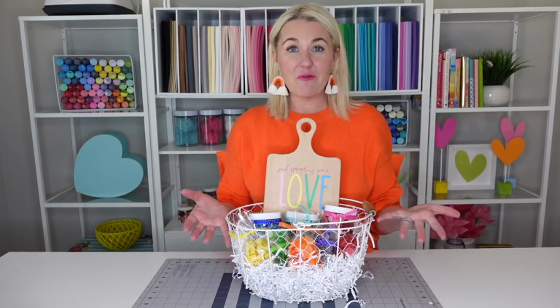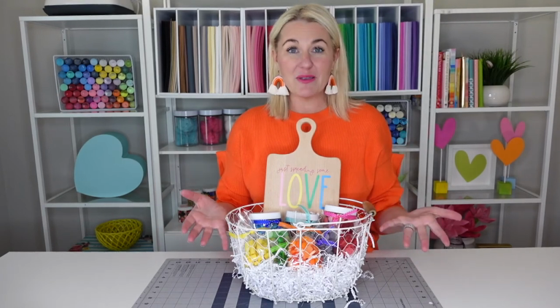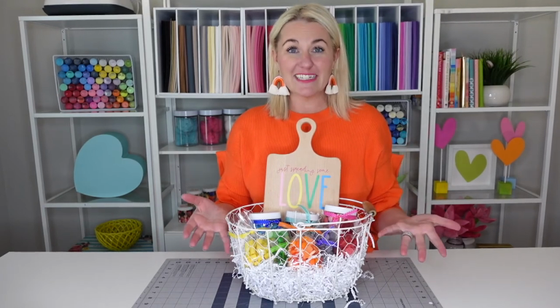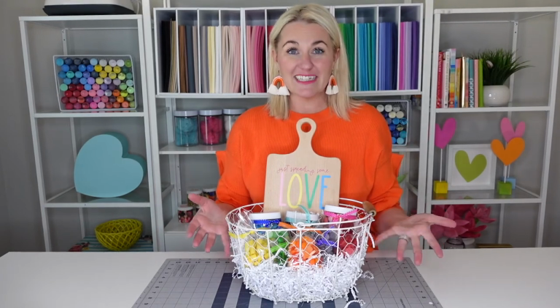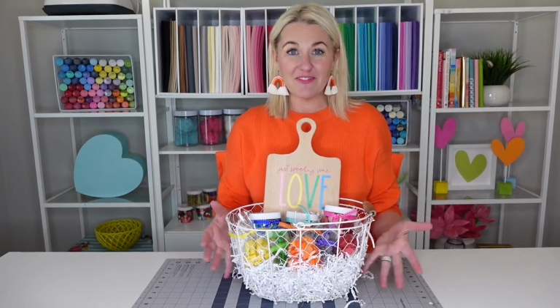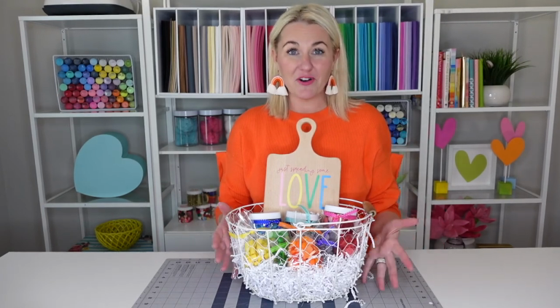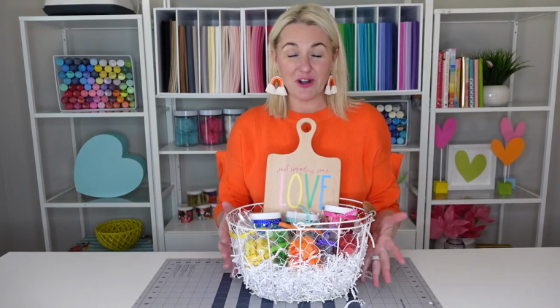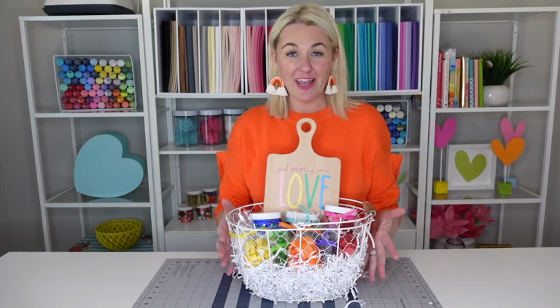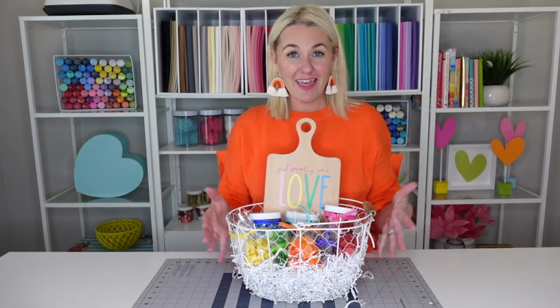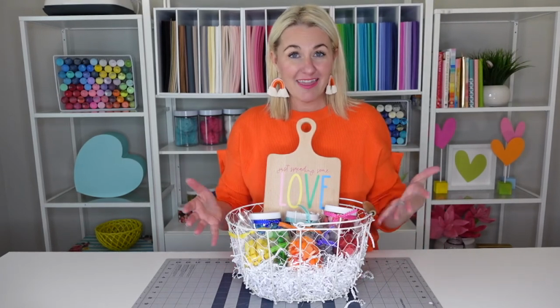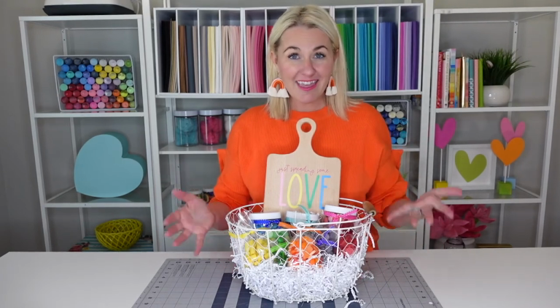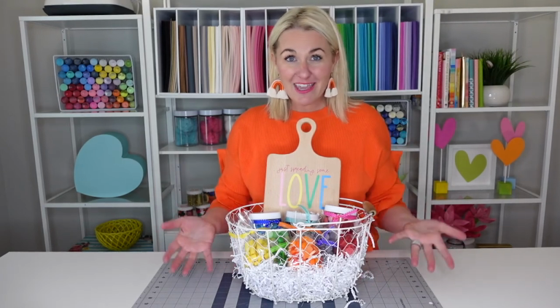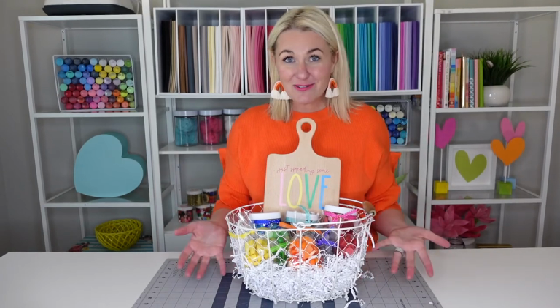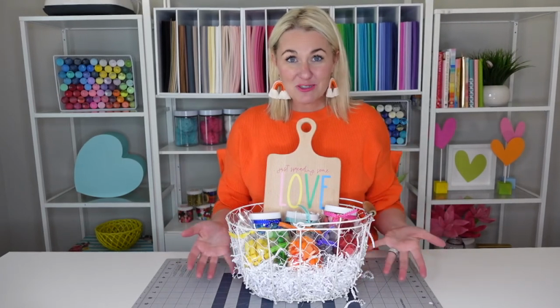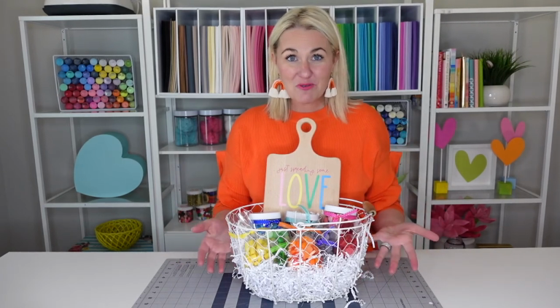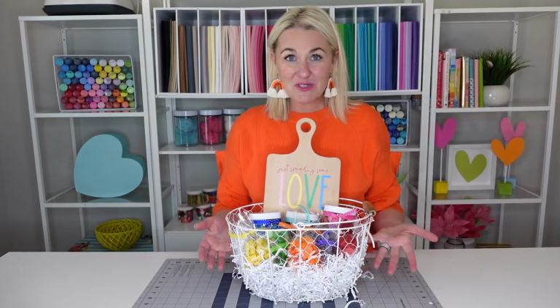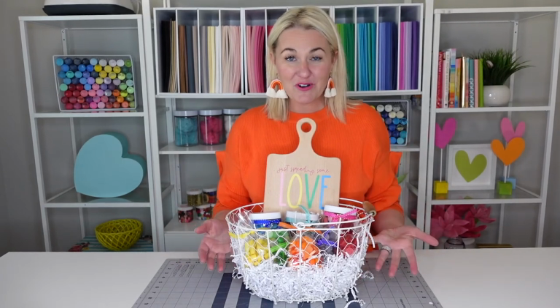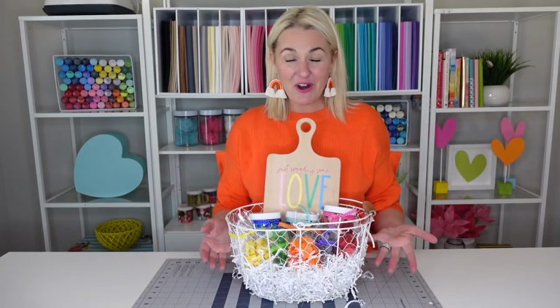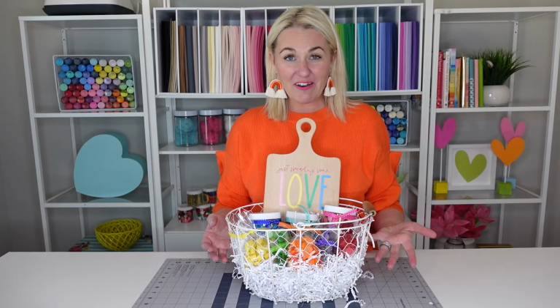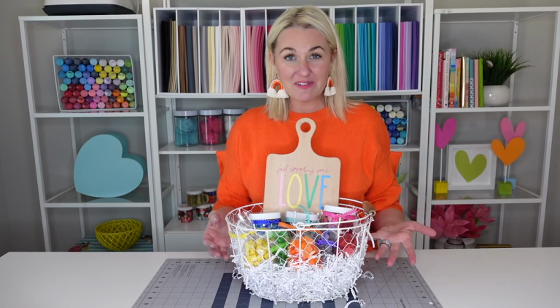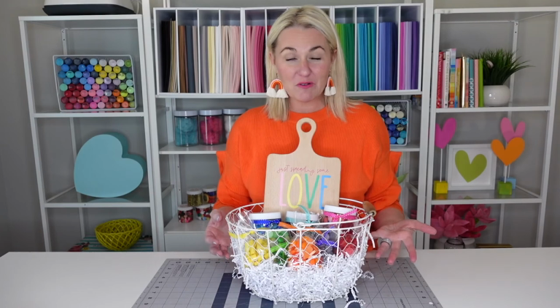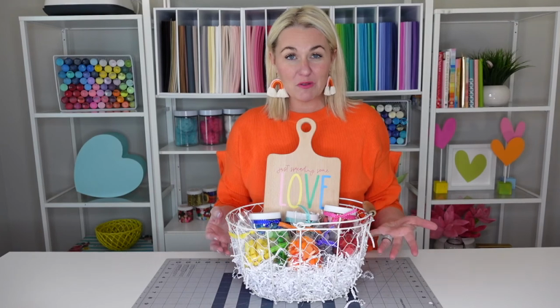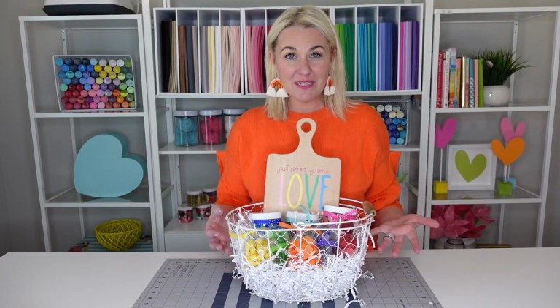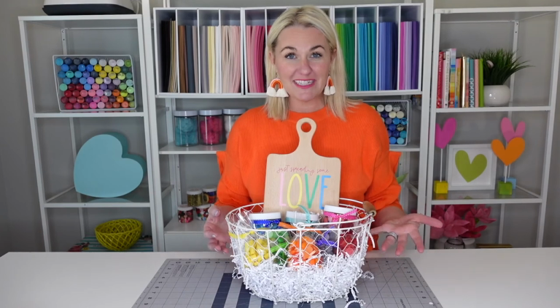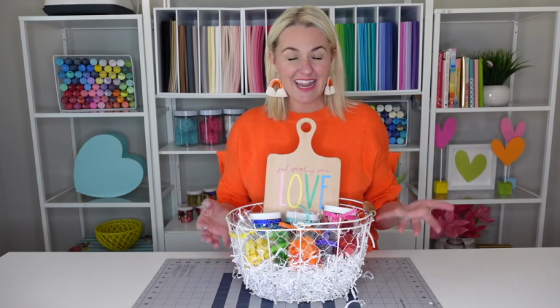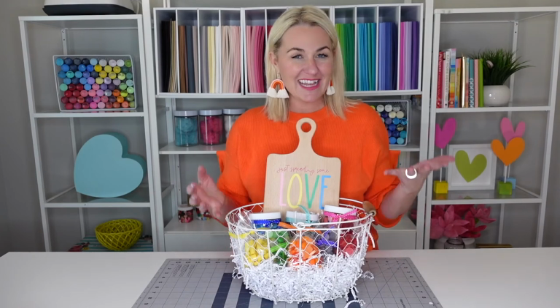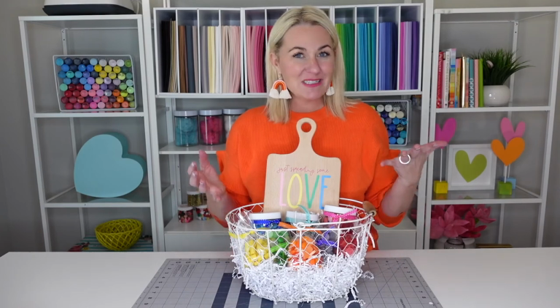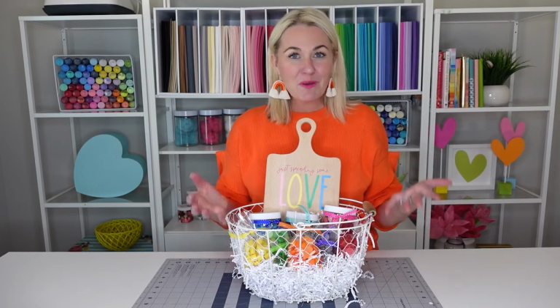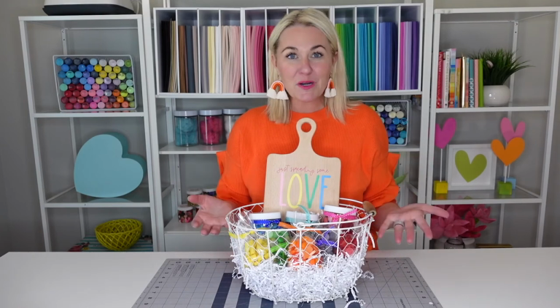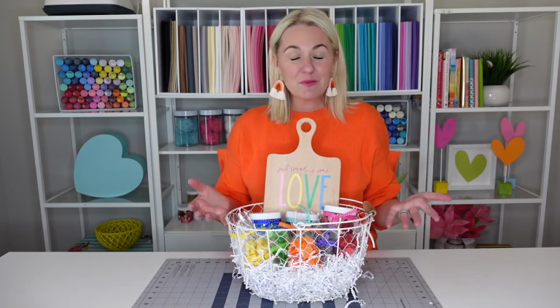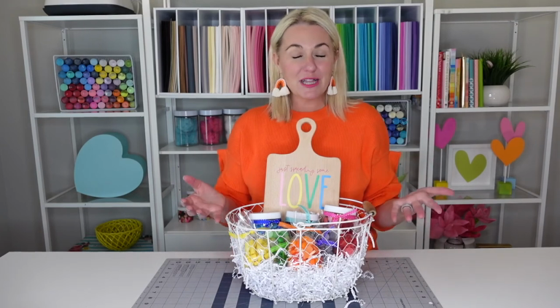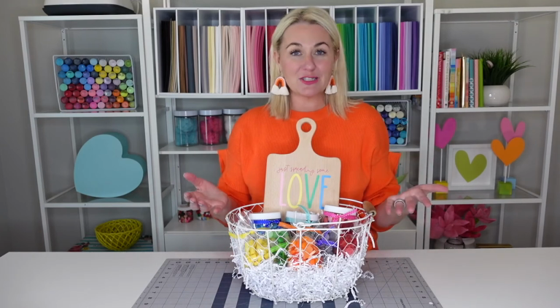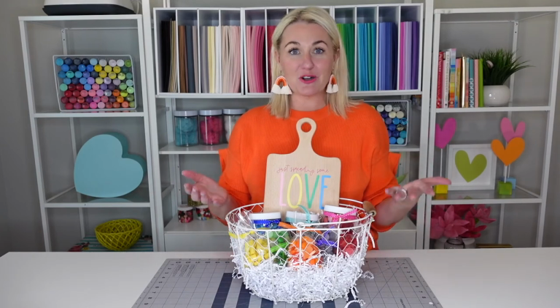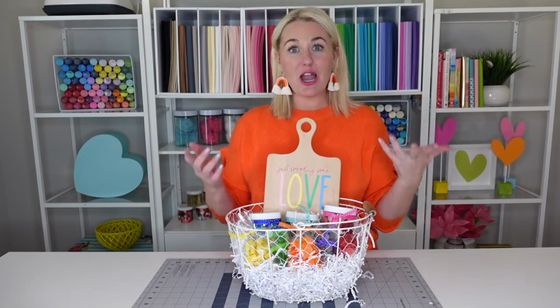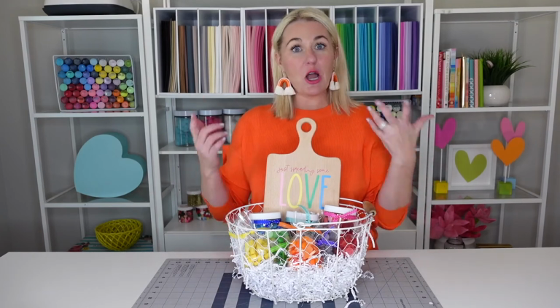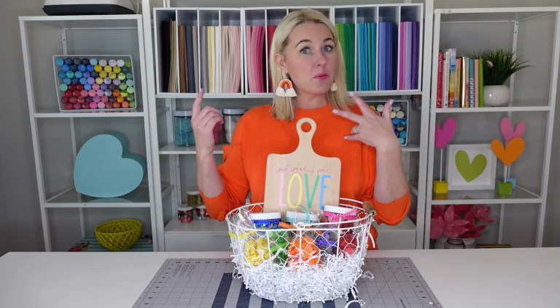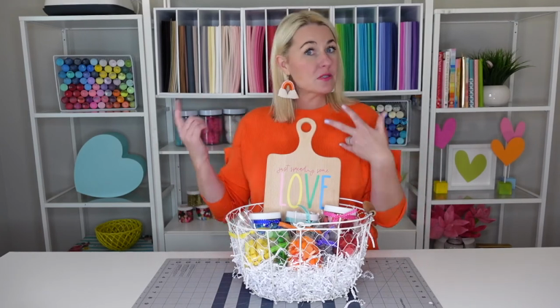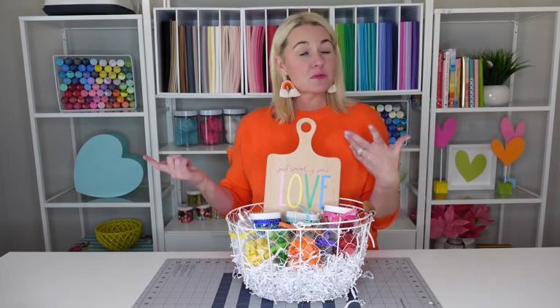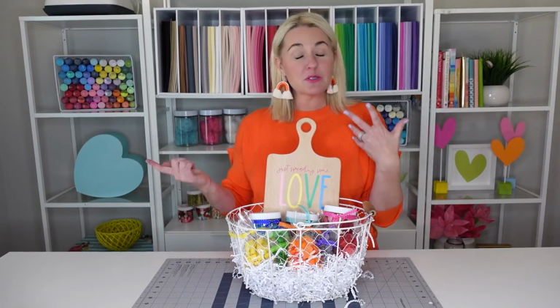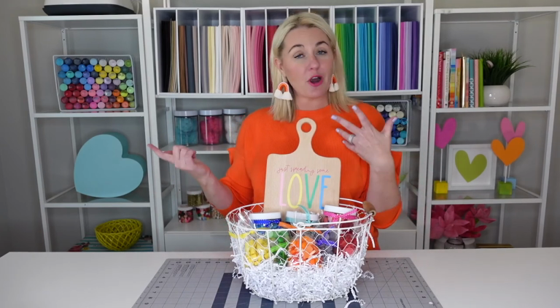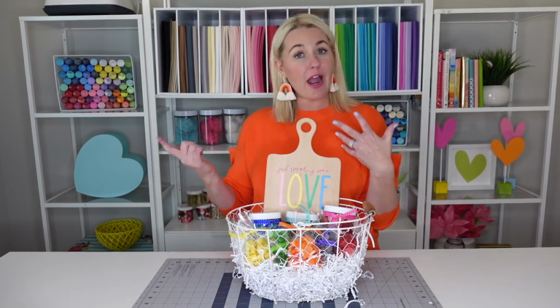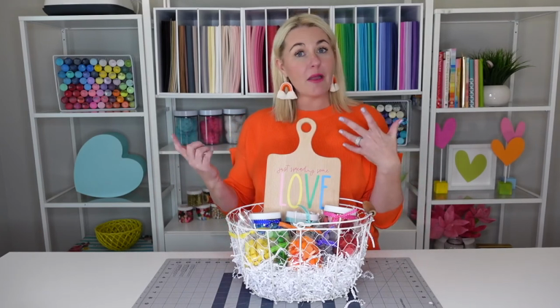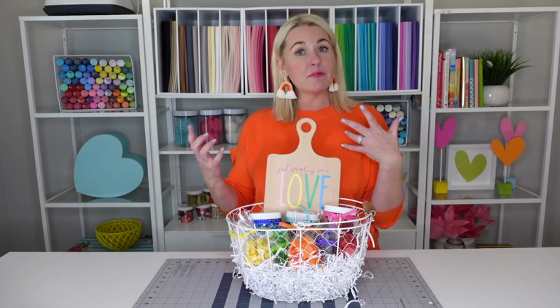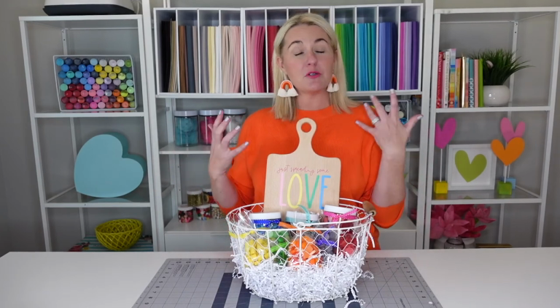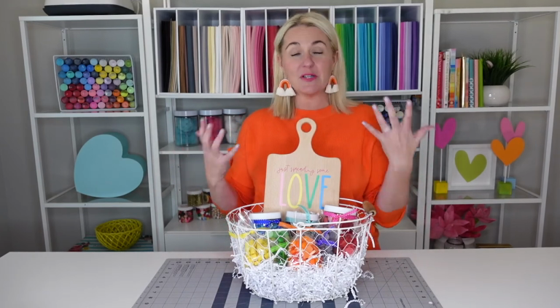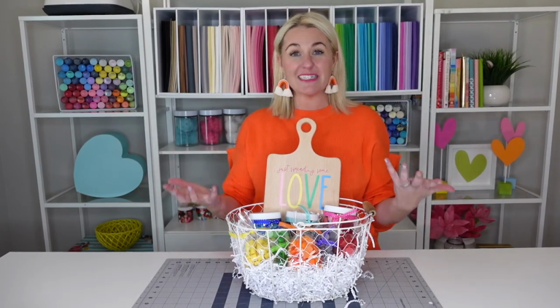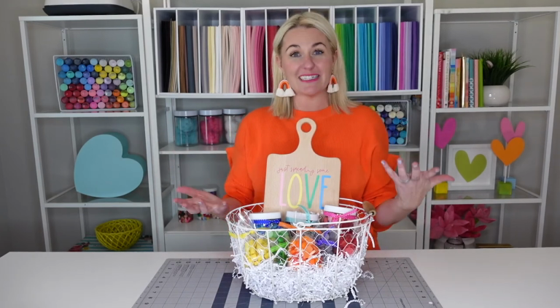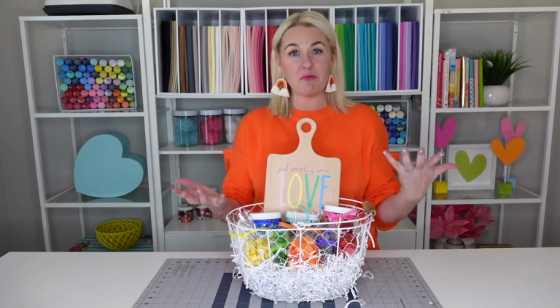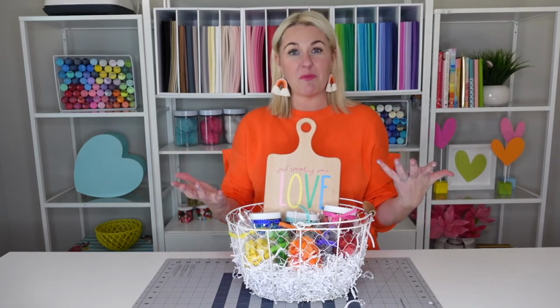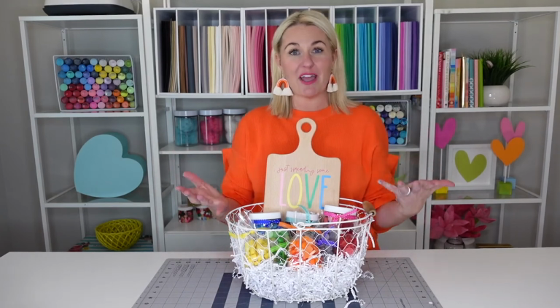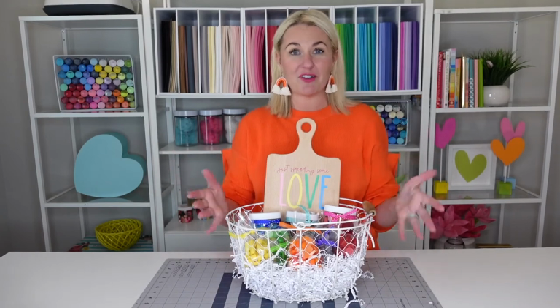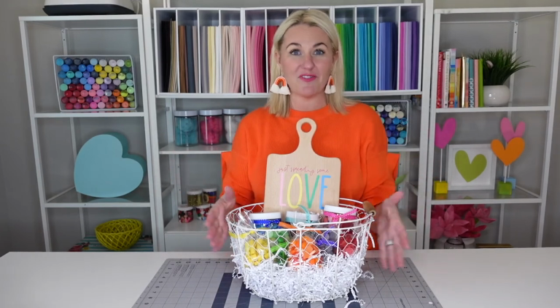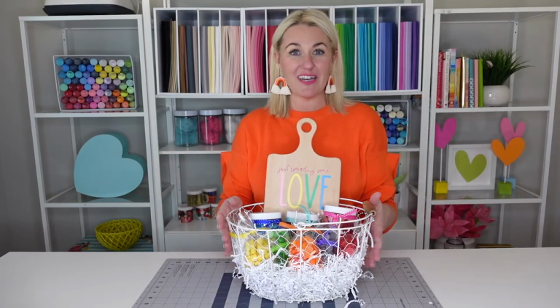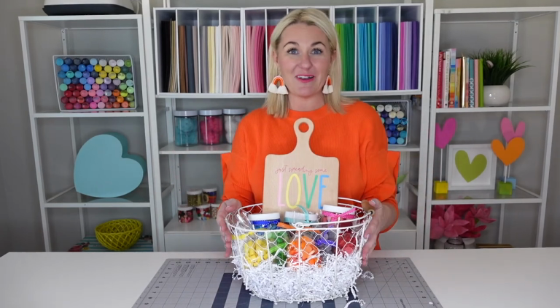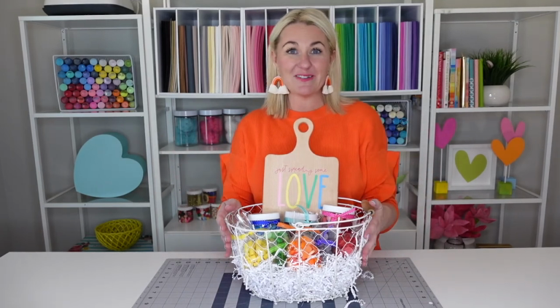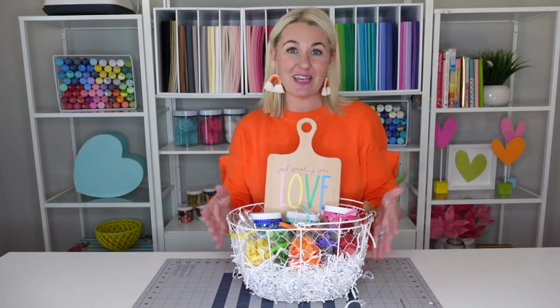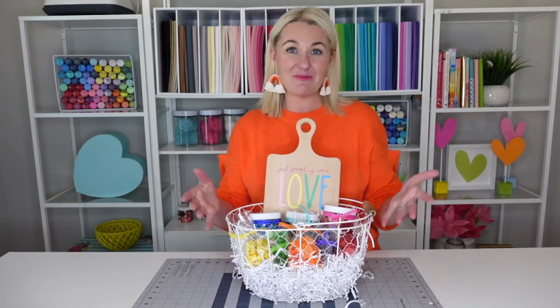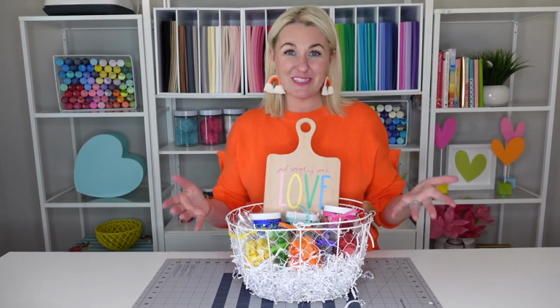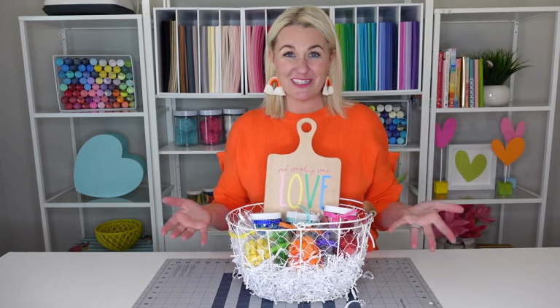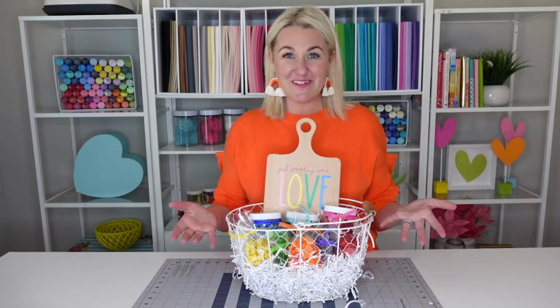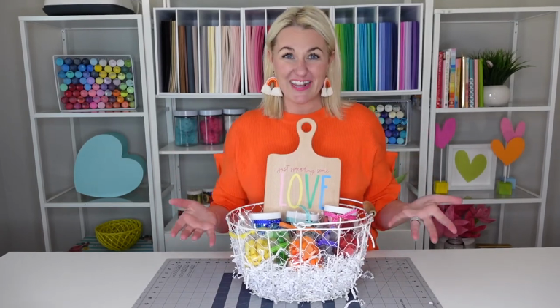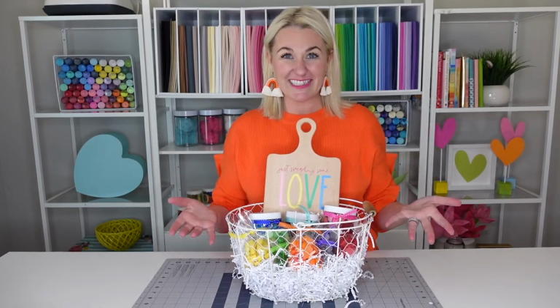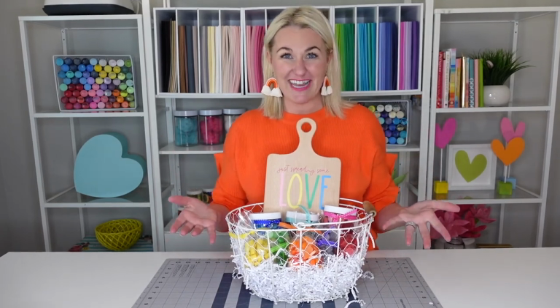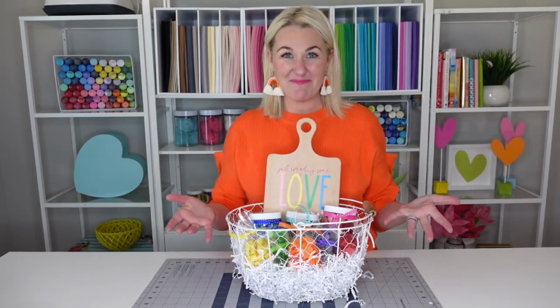There you have it — the most colorful rainbow gift basket, perfect for a friend in need of cheering up. We've got our vinyl charcuterie board, all of our colorful candy, and it's ready to be delivered. Thank you so much for crafting with me today. I hope you subscribe, tune into some of my other videos, and we'll see you next time.